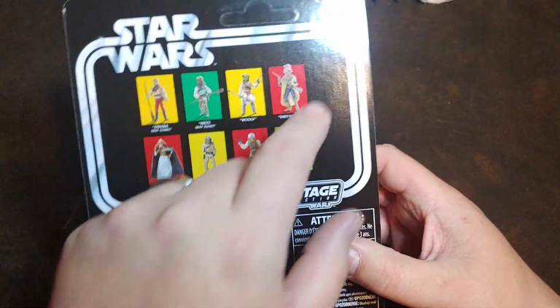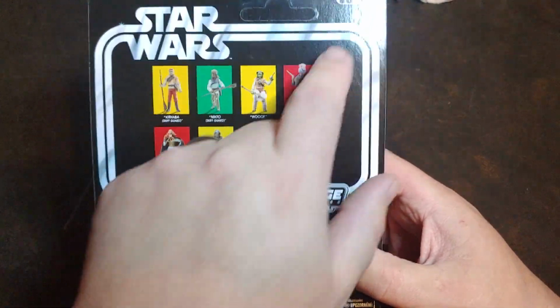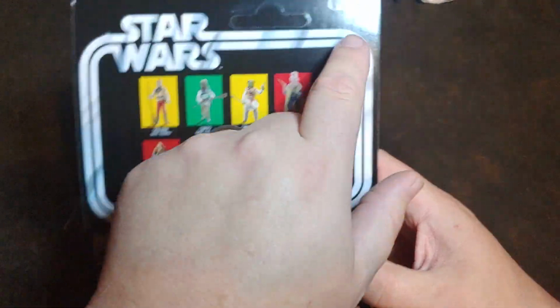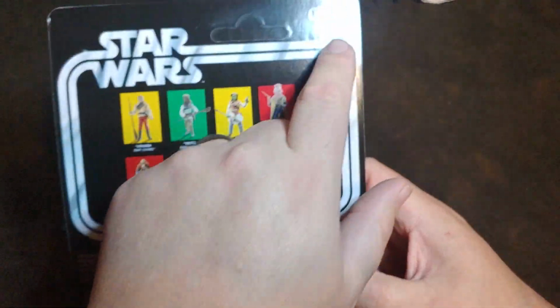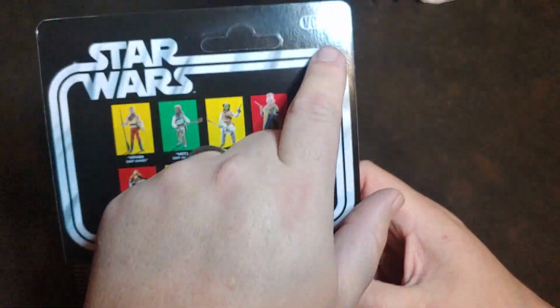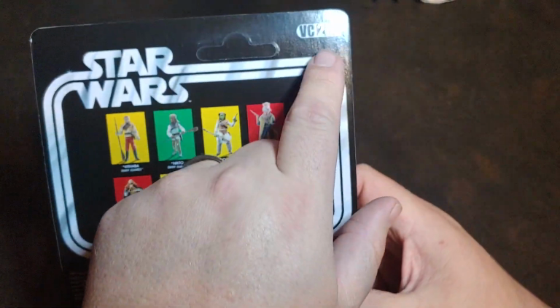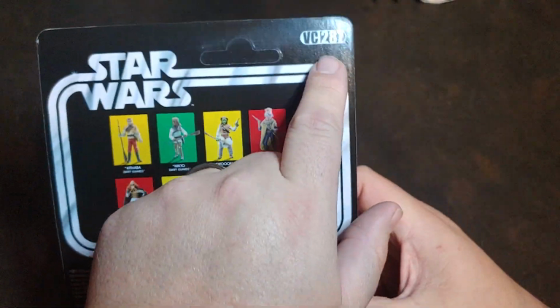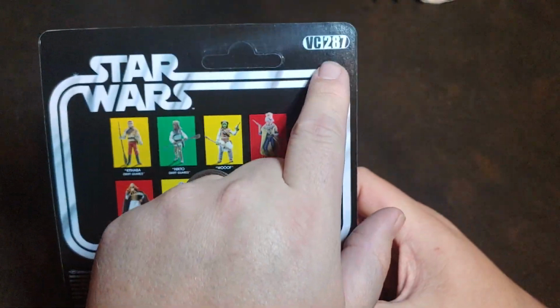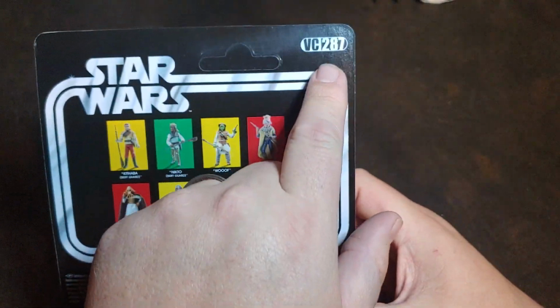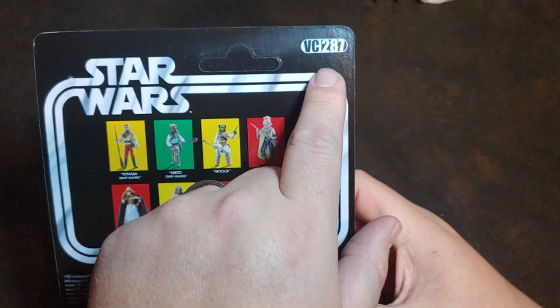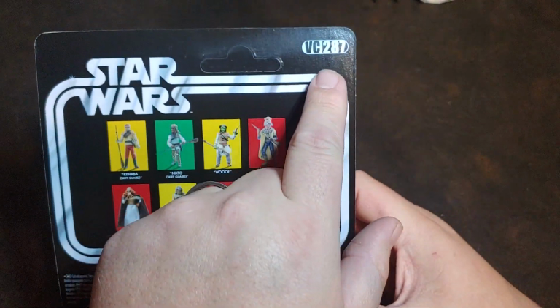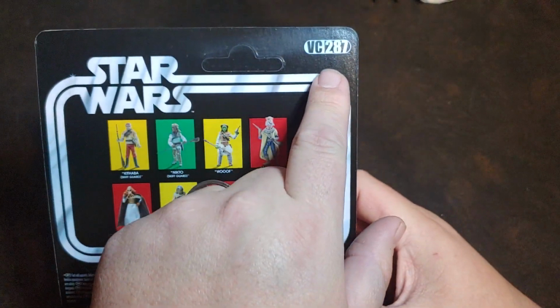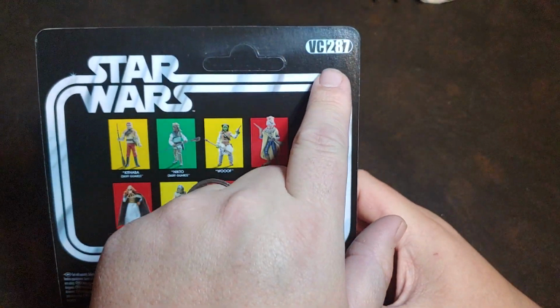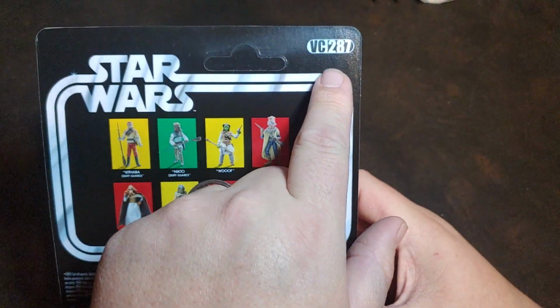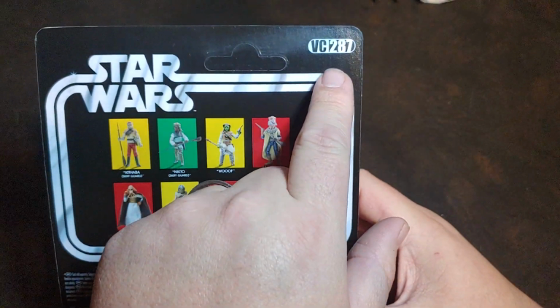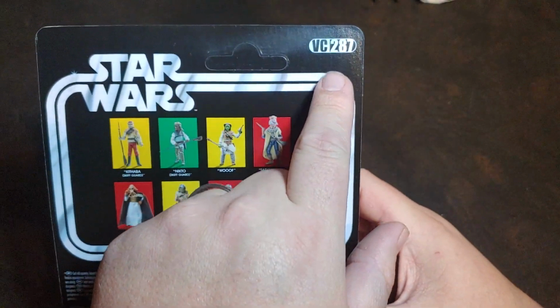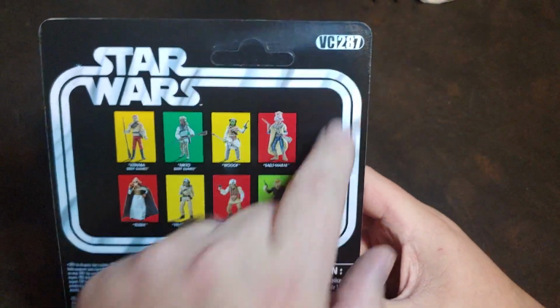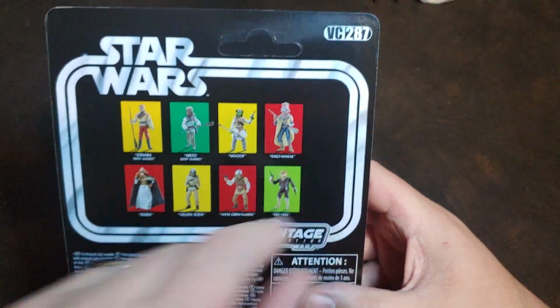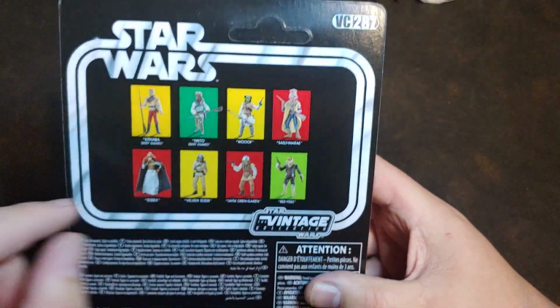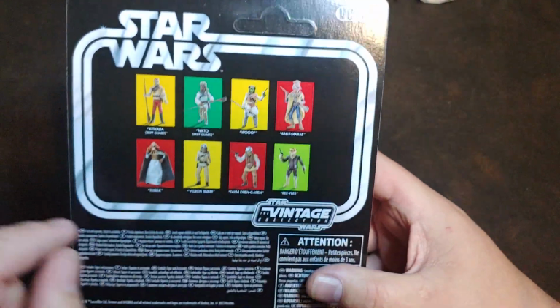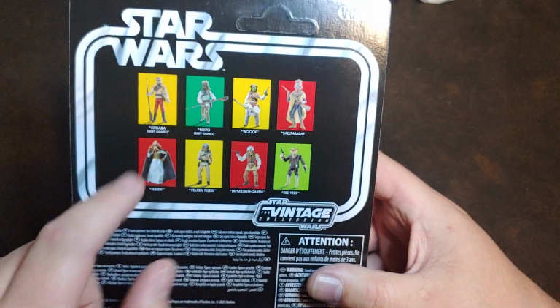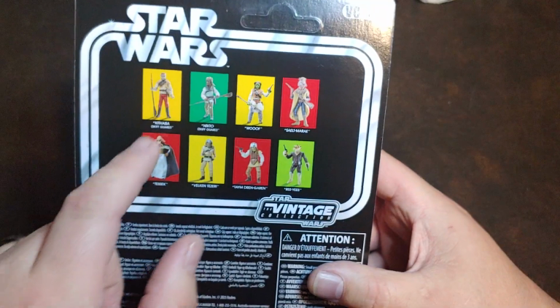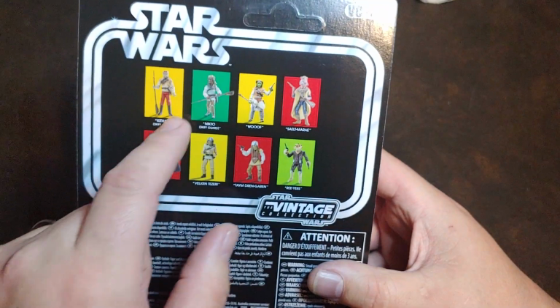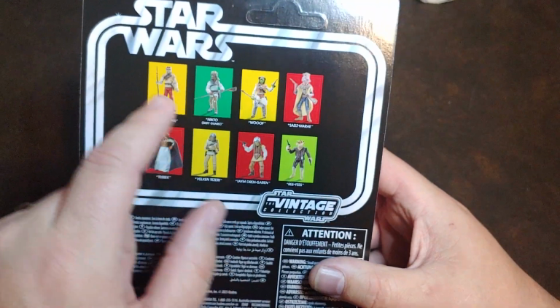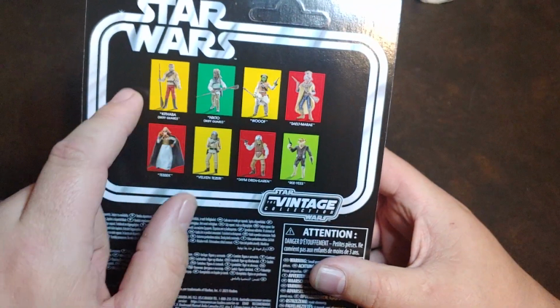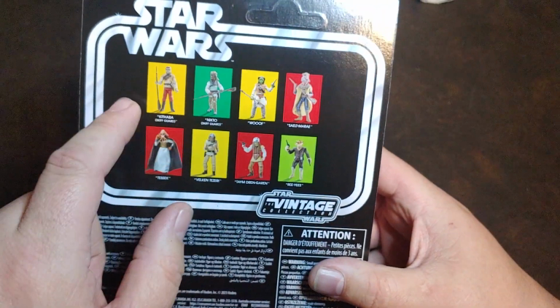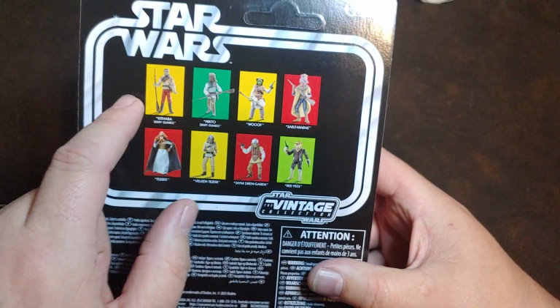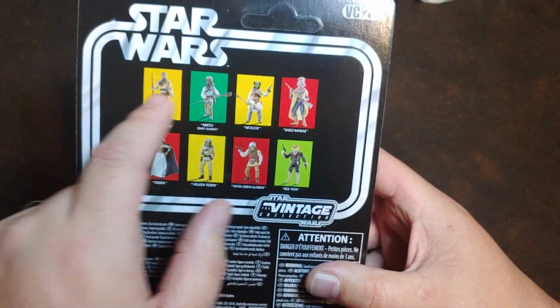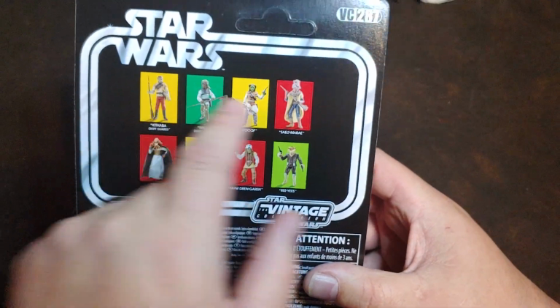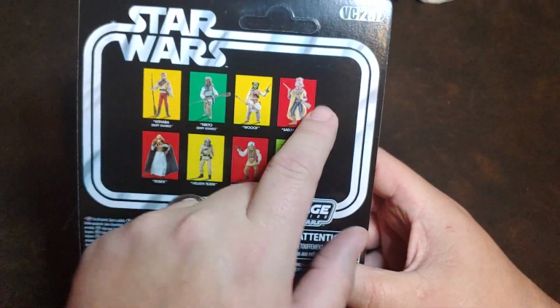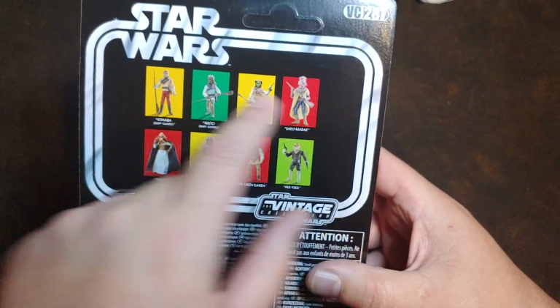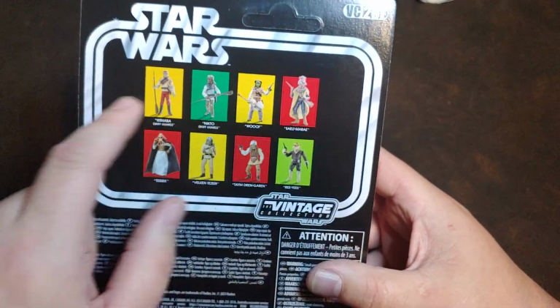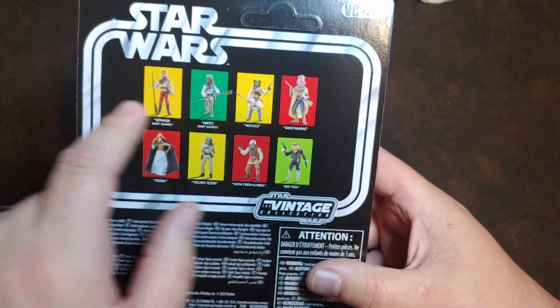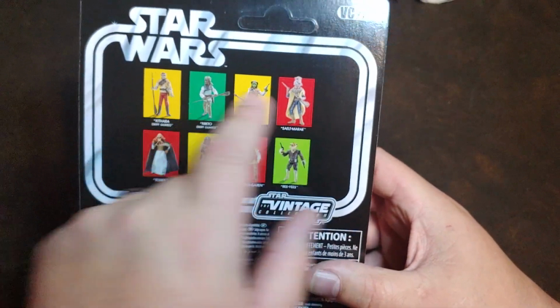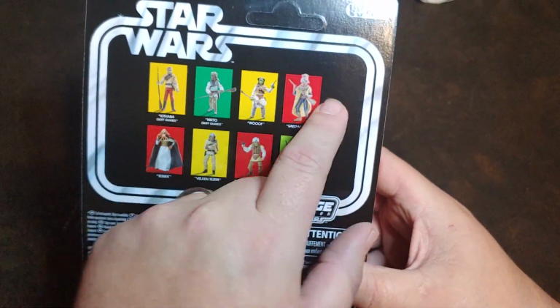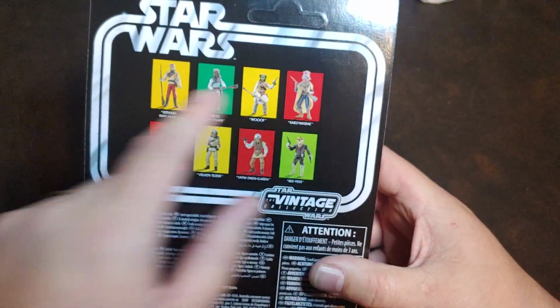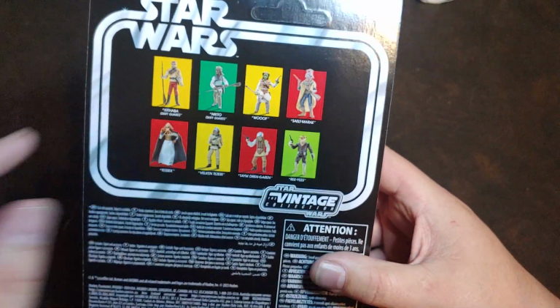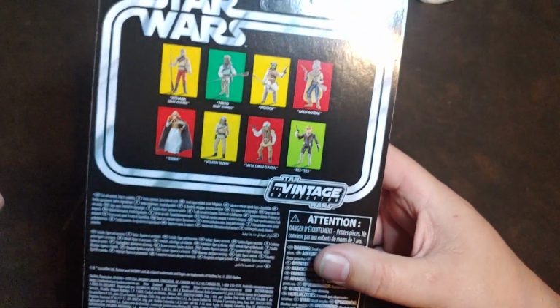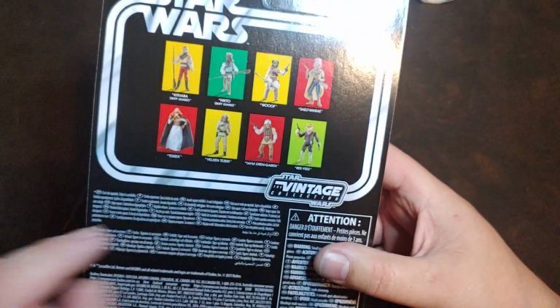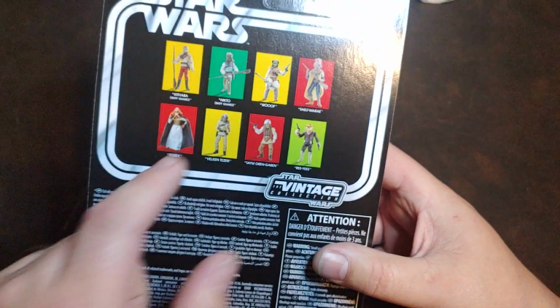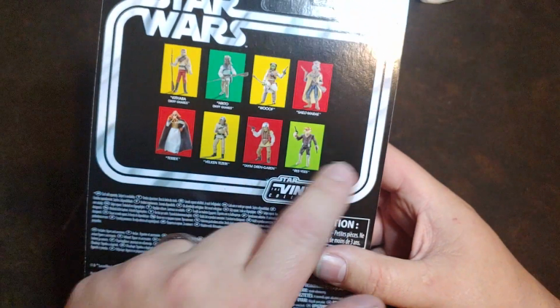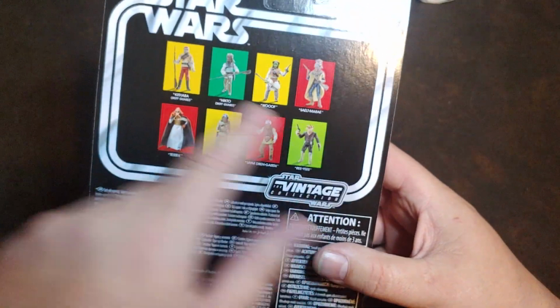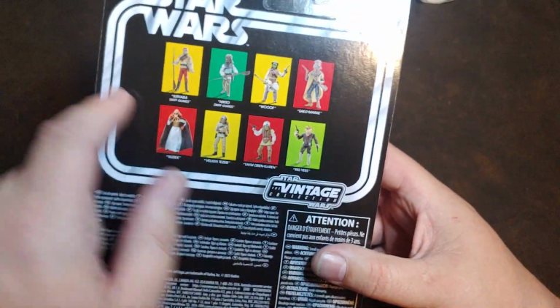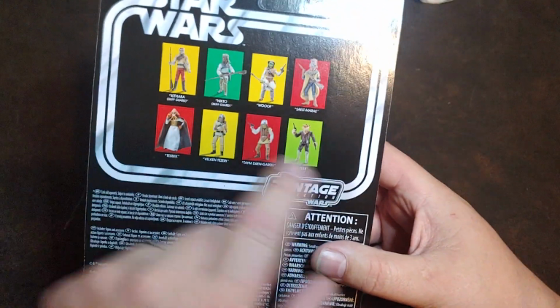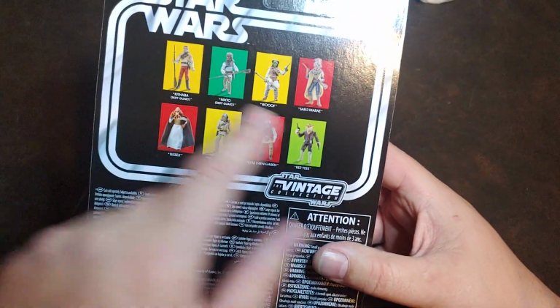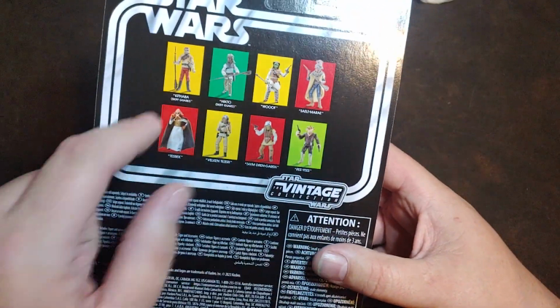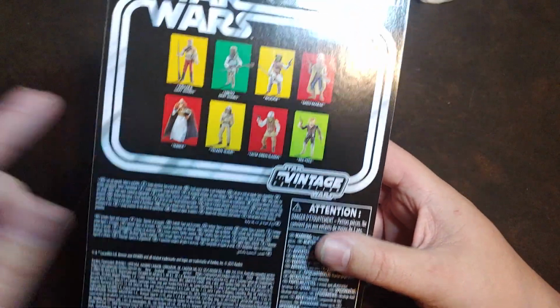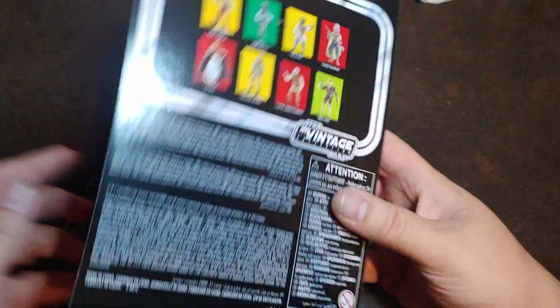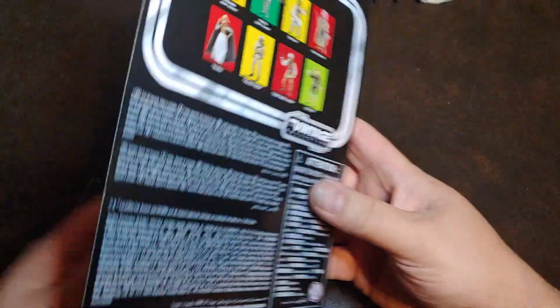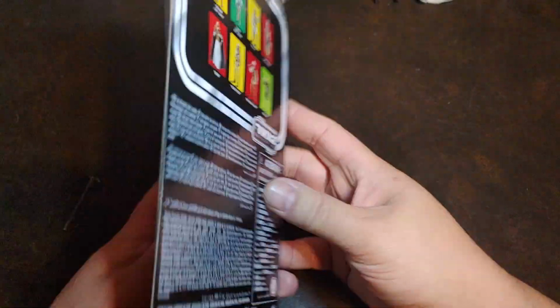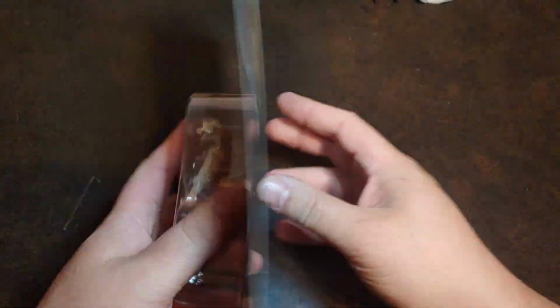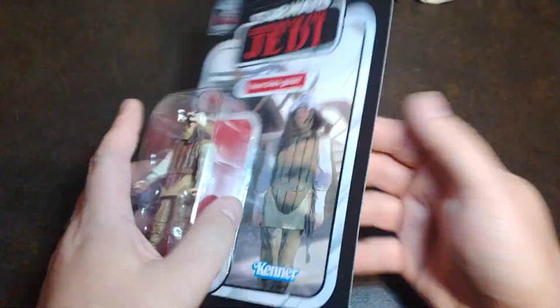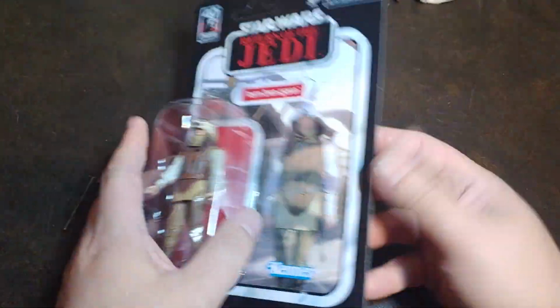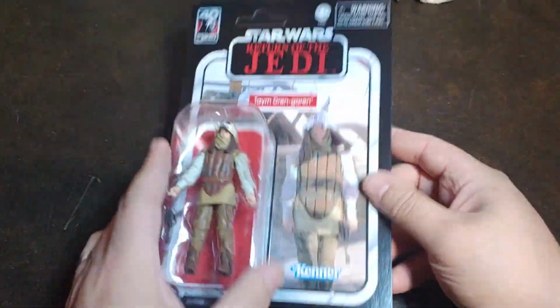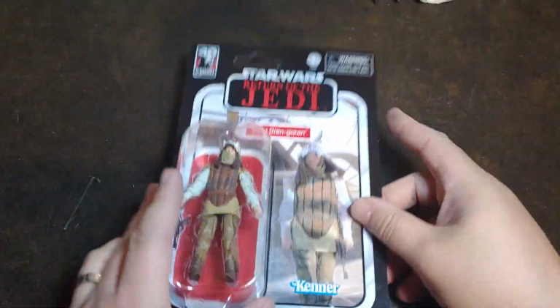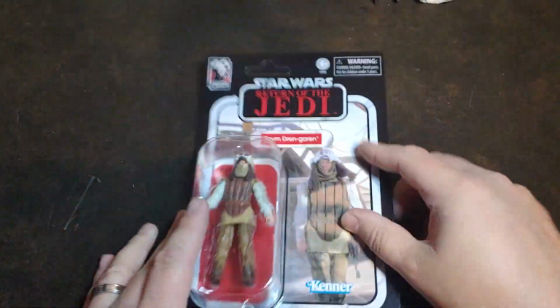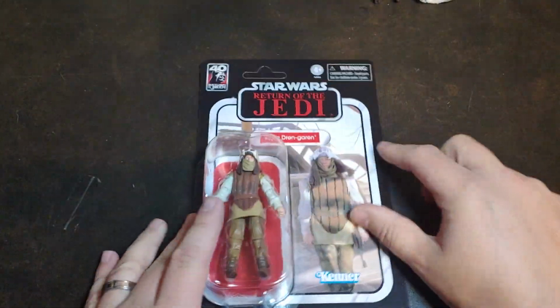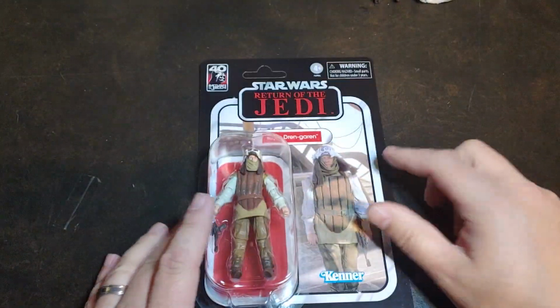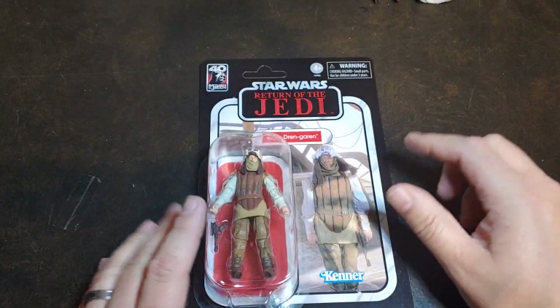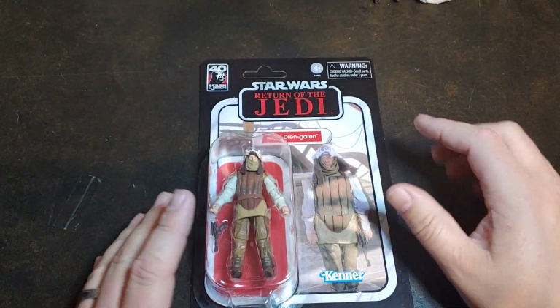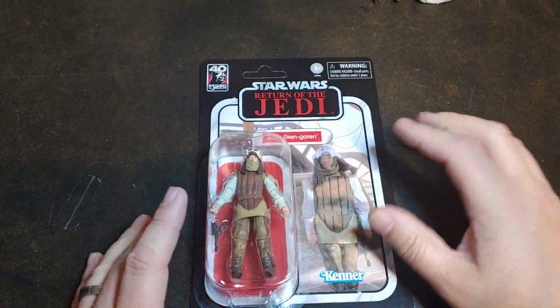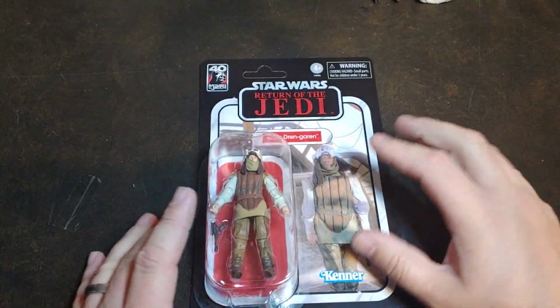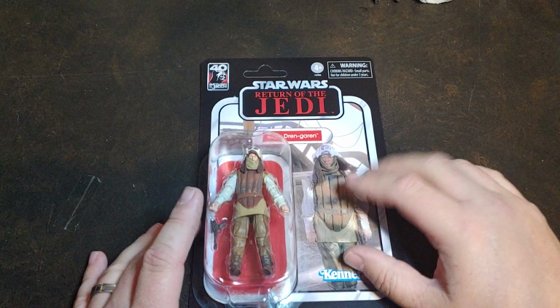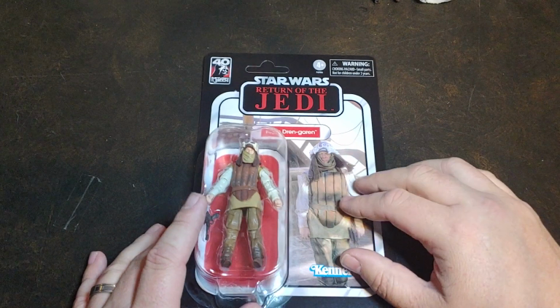On the back, he is VC-287, and then you do have the re-release of those figures. We've gone through all that on three other videos.